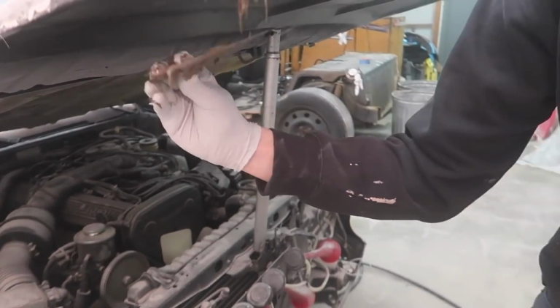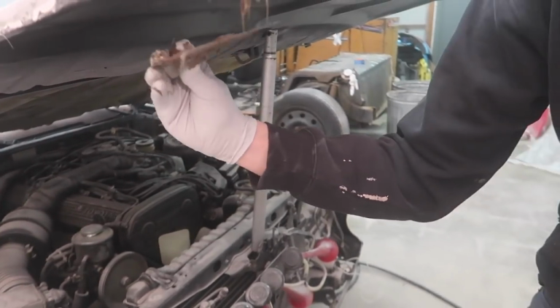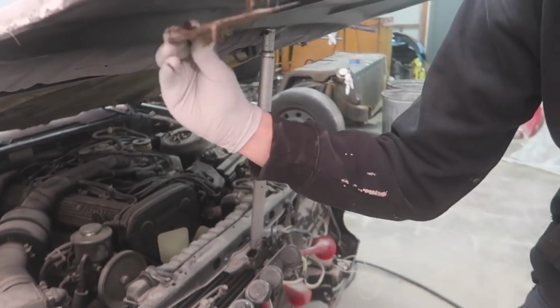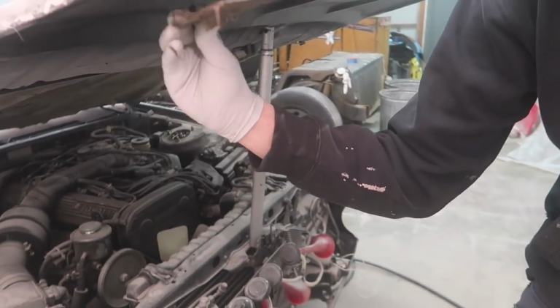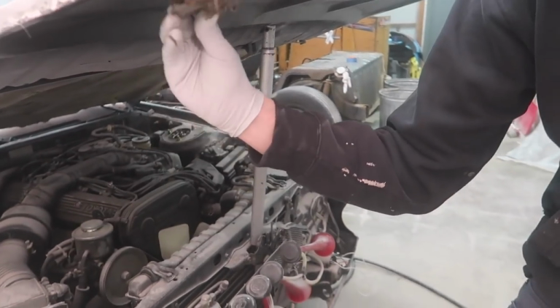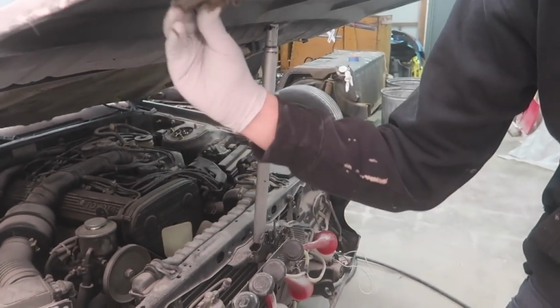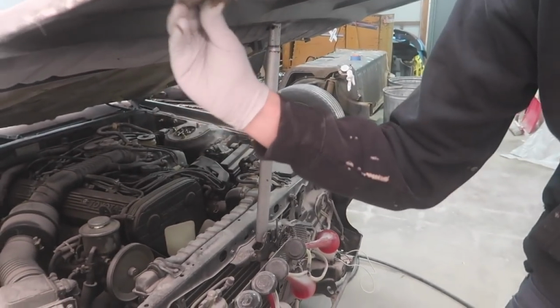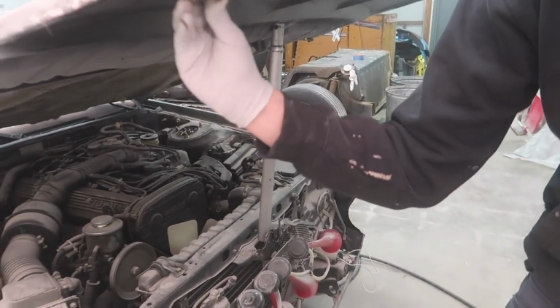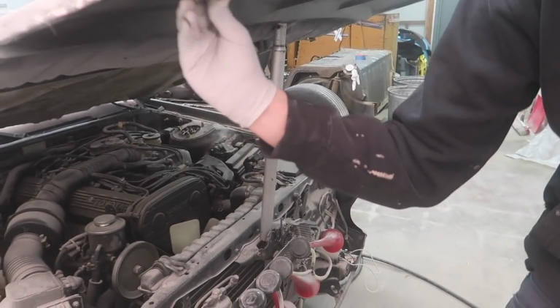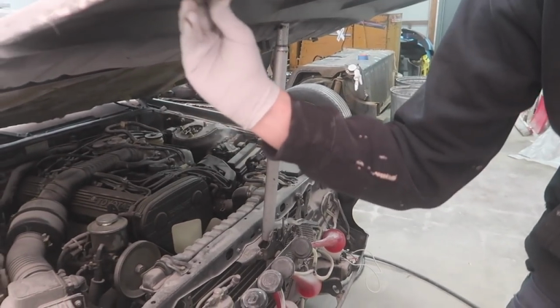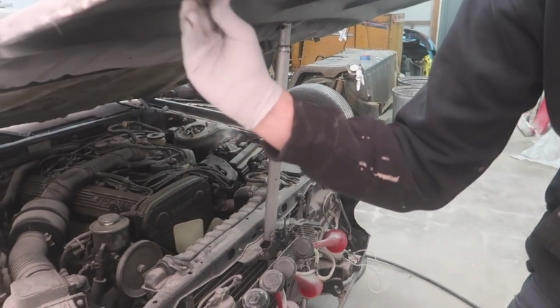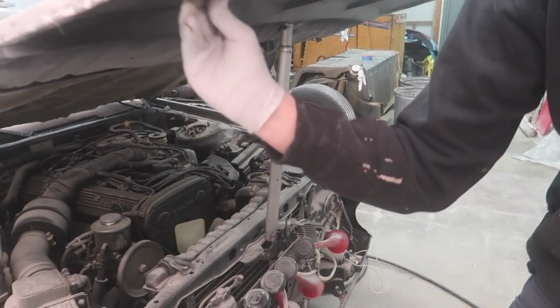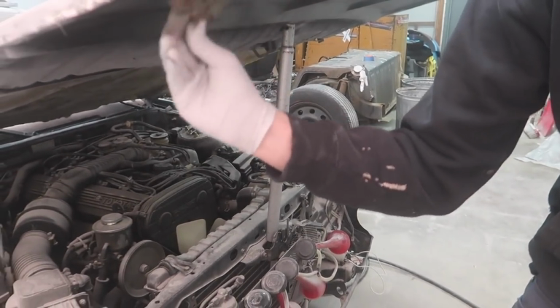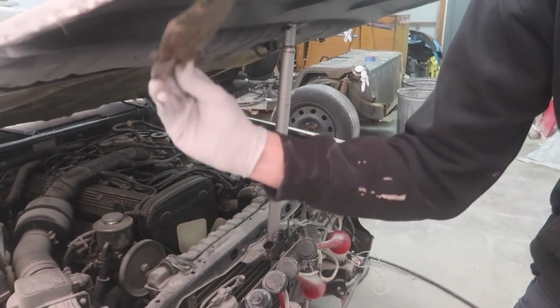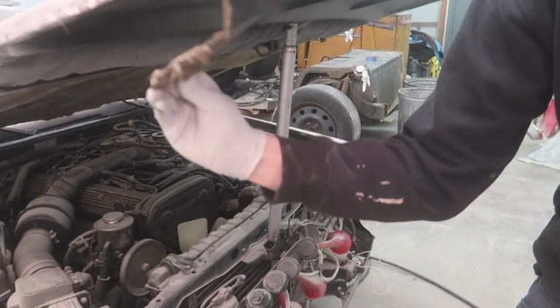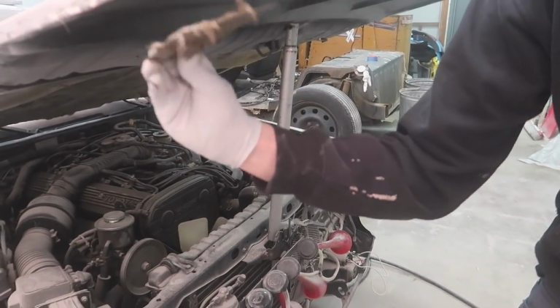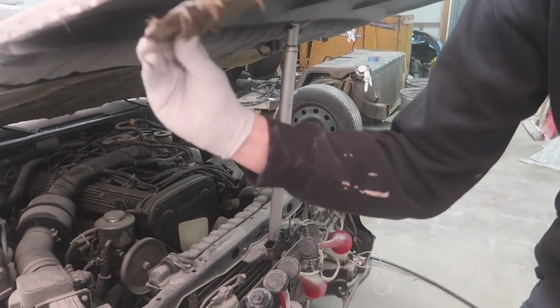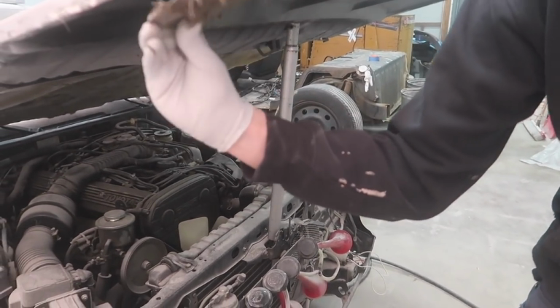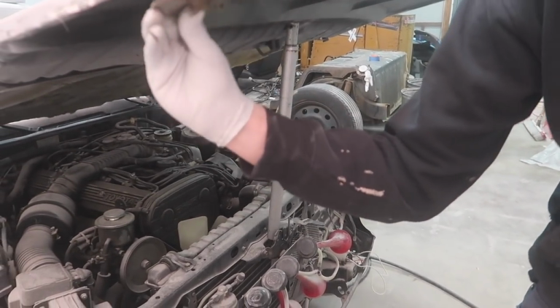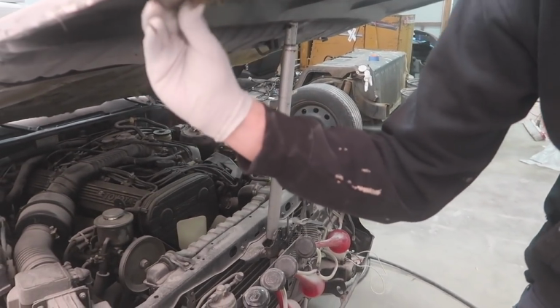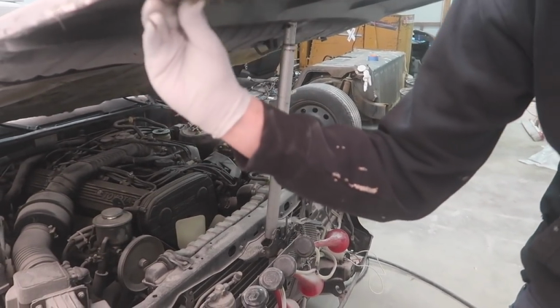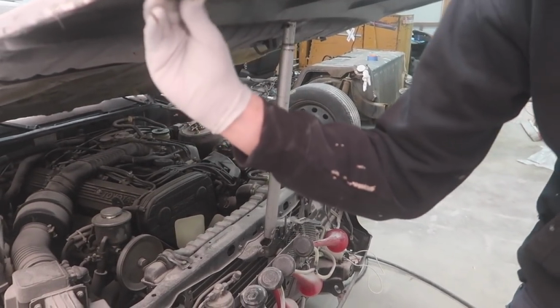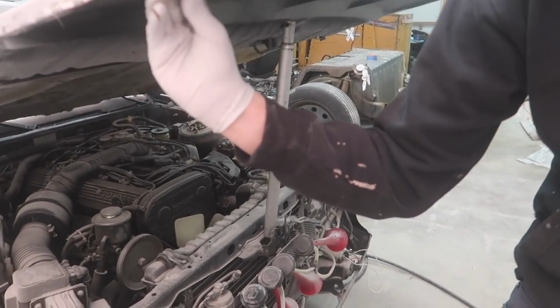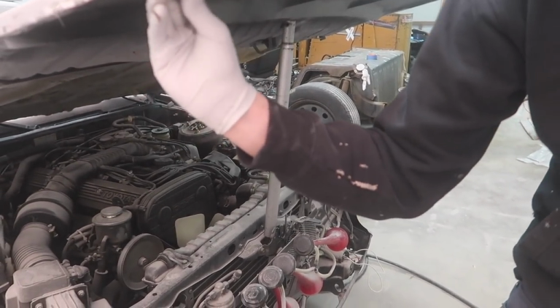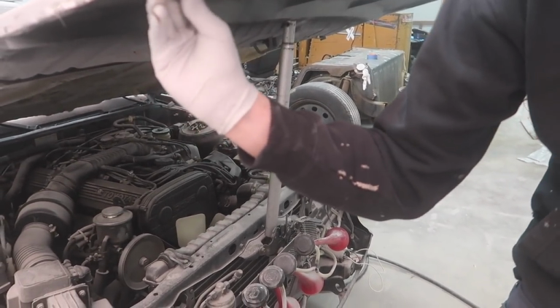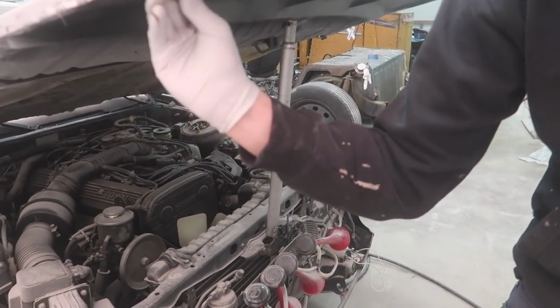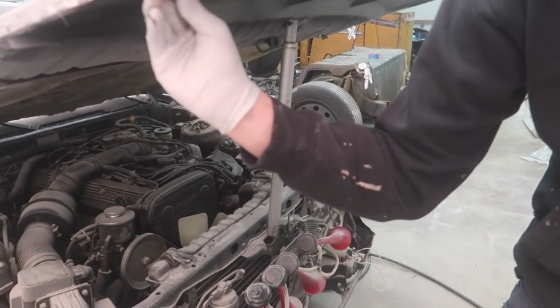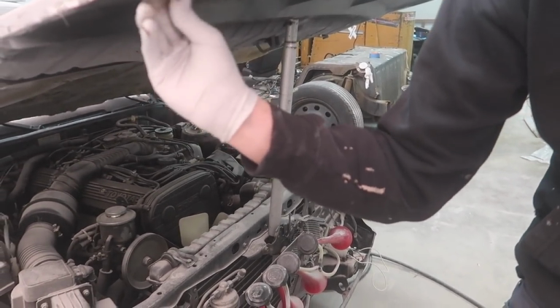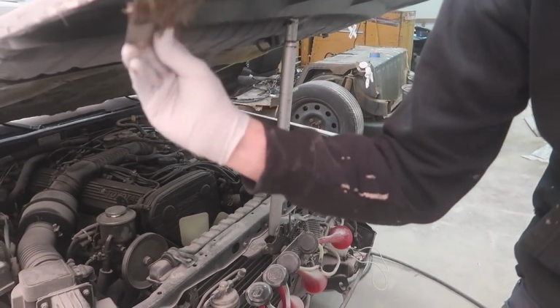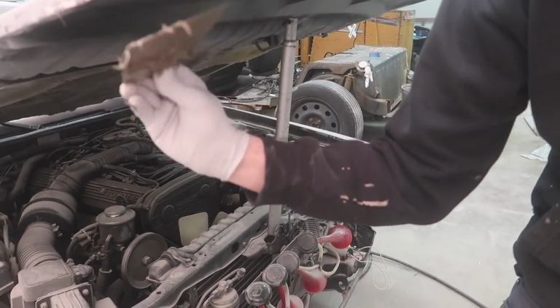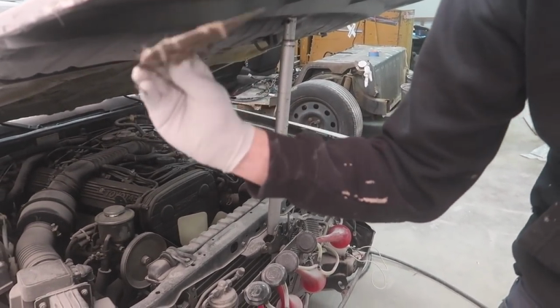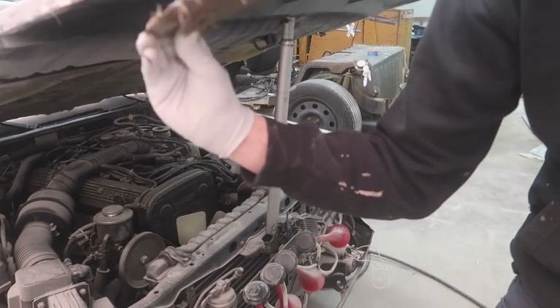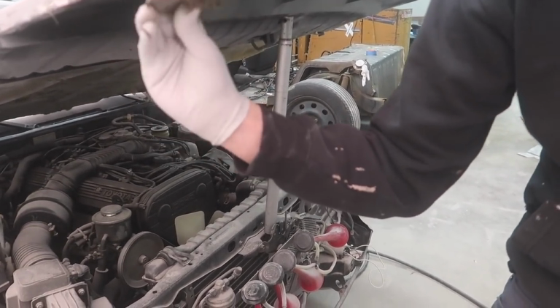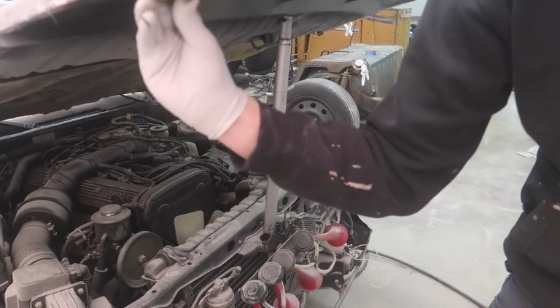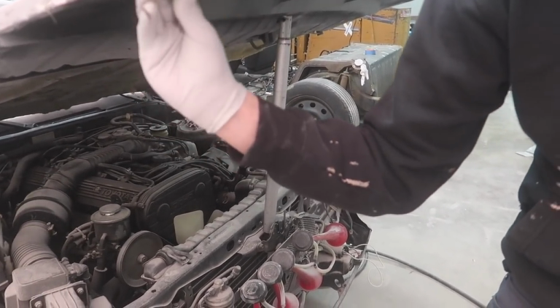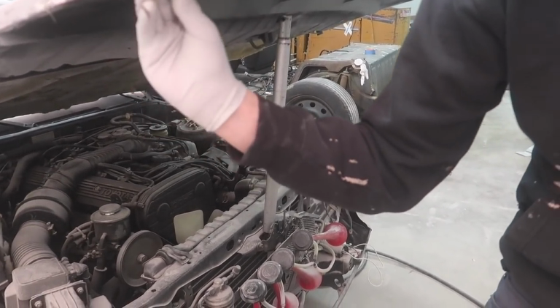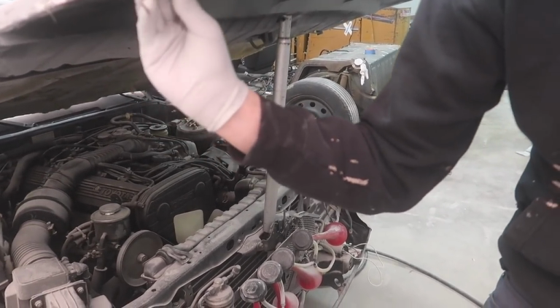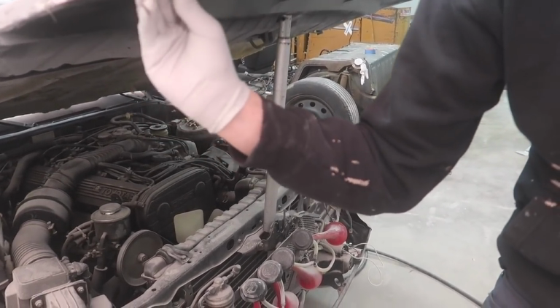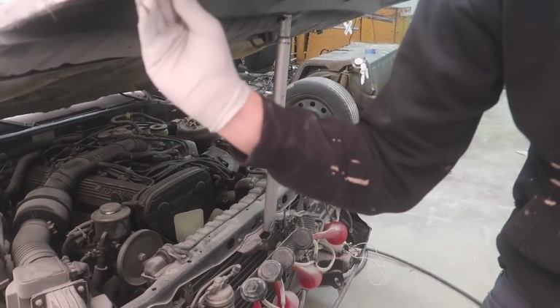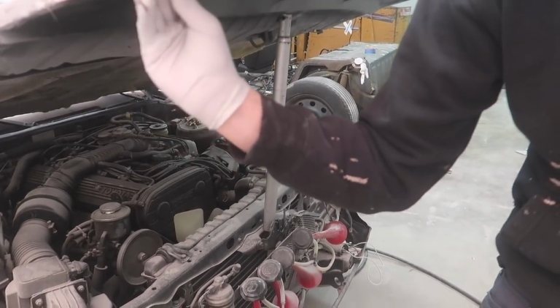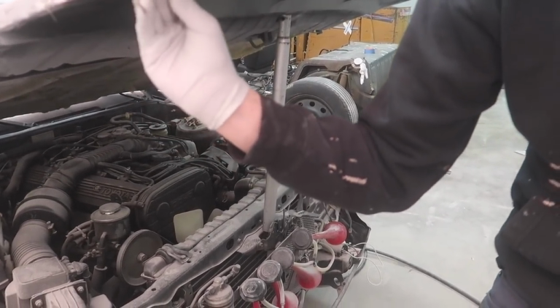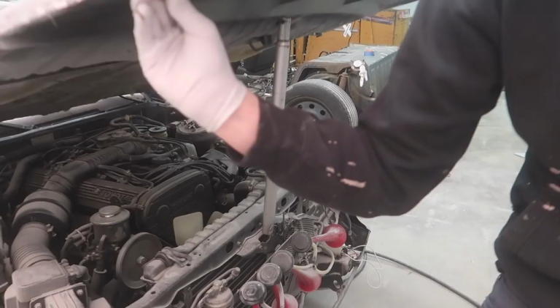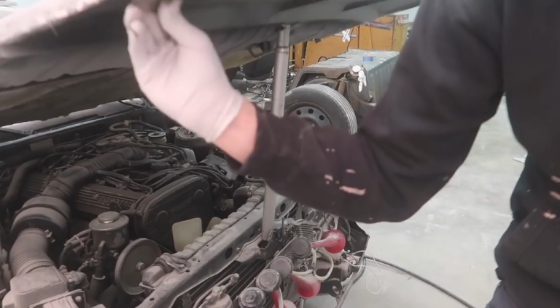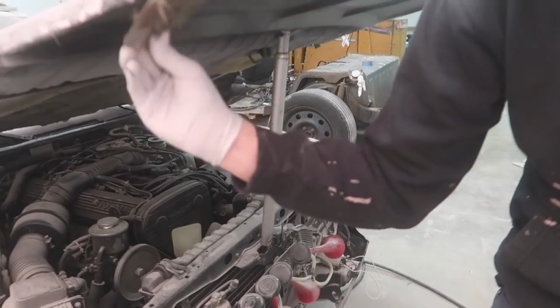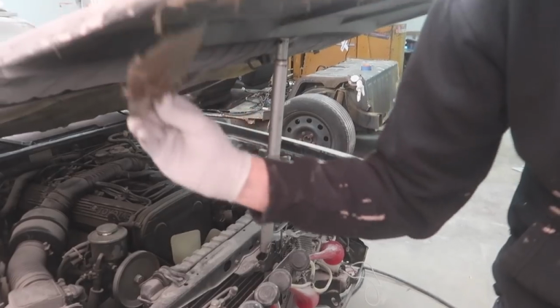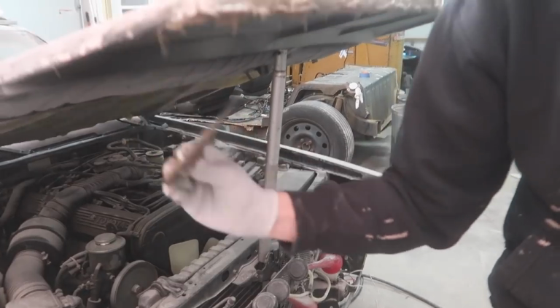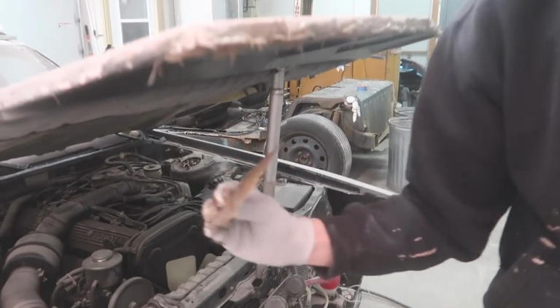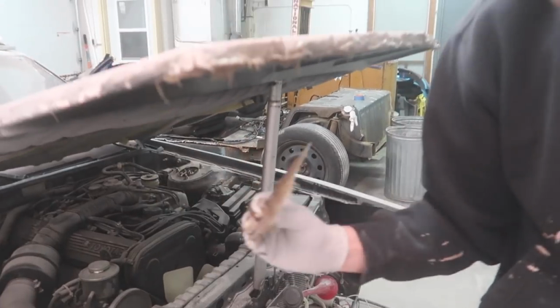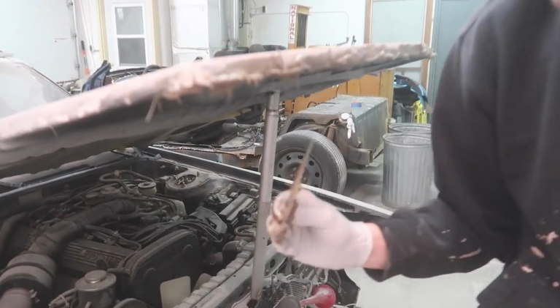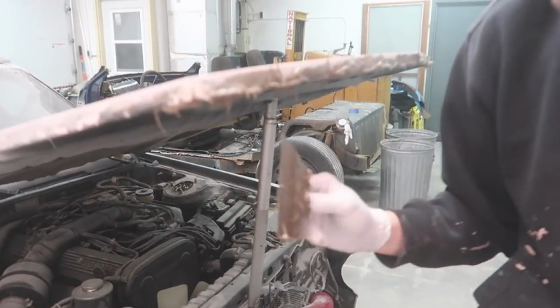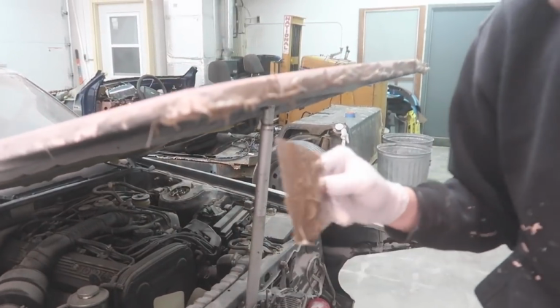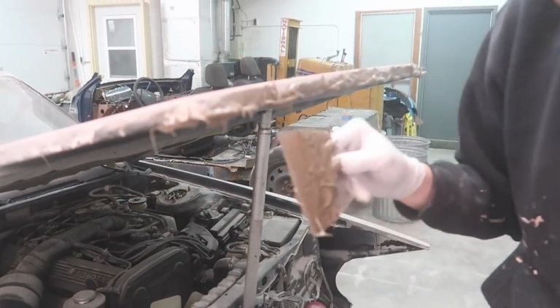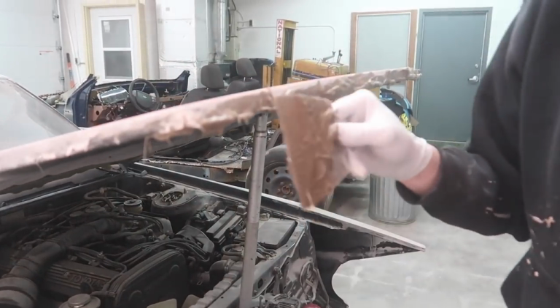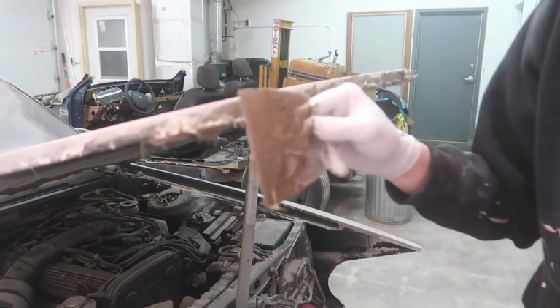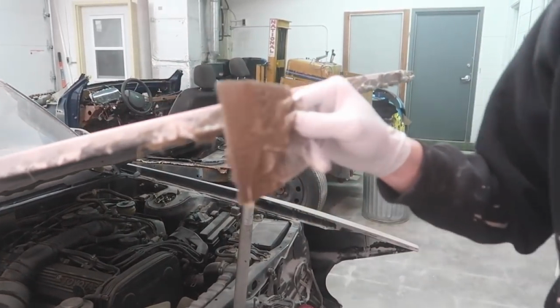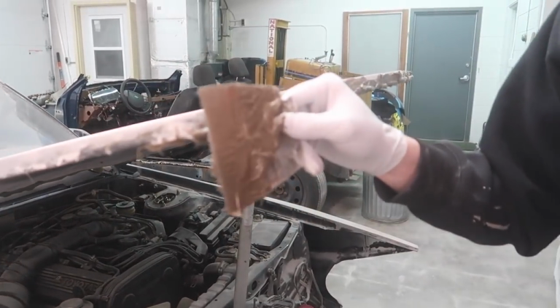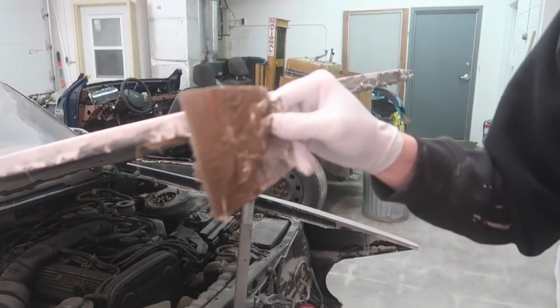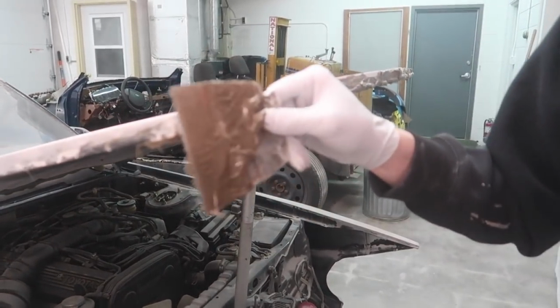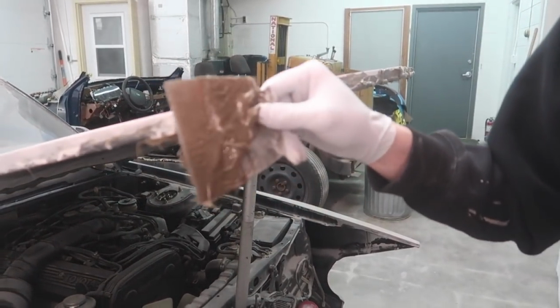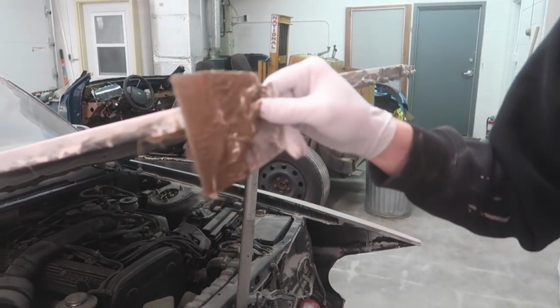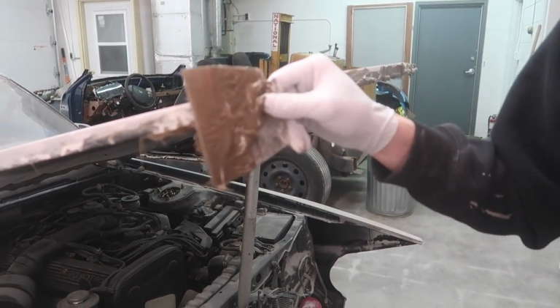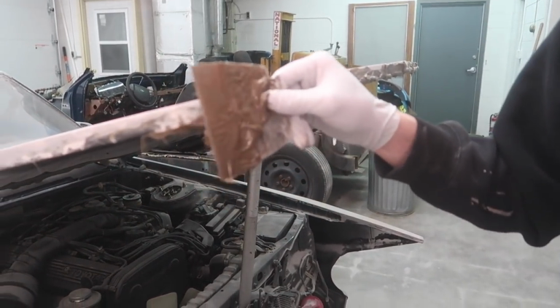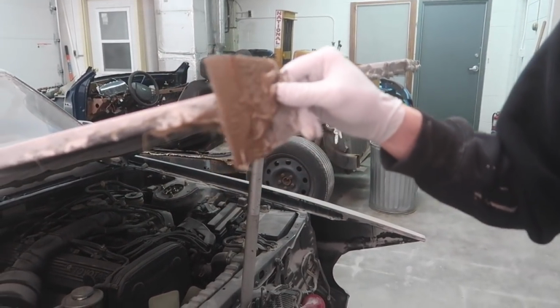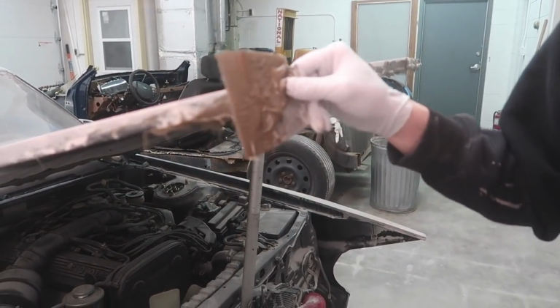As it starts to dry I'll be able to manipulate it more — it's just currently kind of fast-setting.